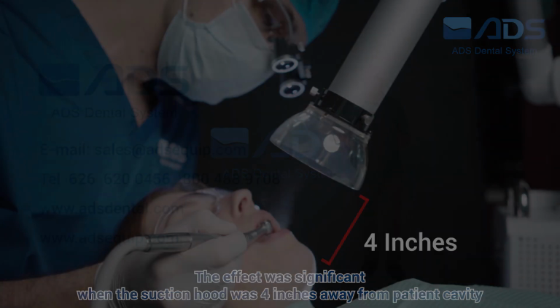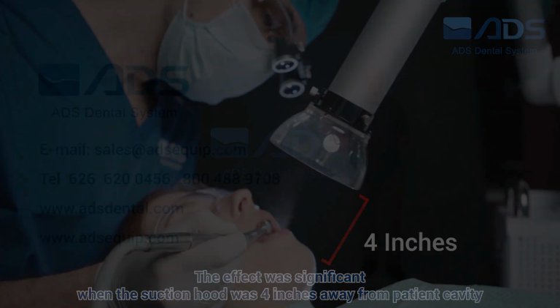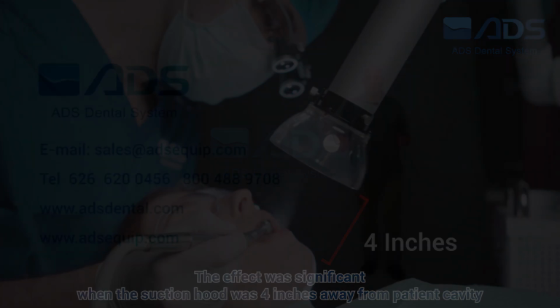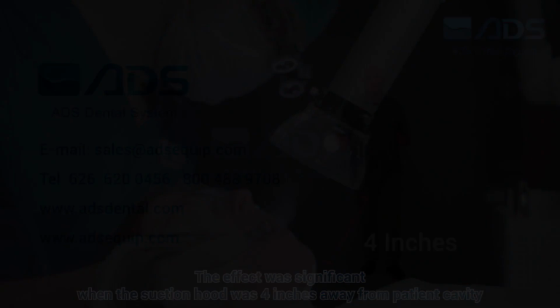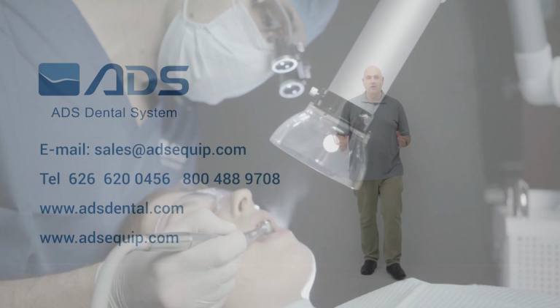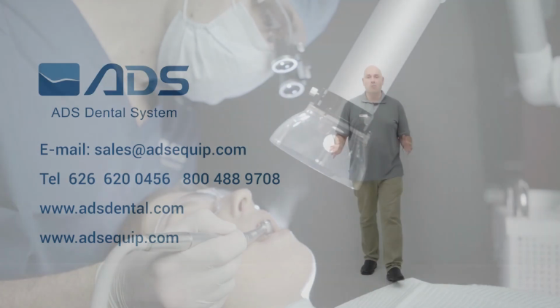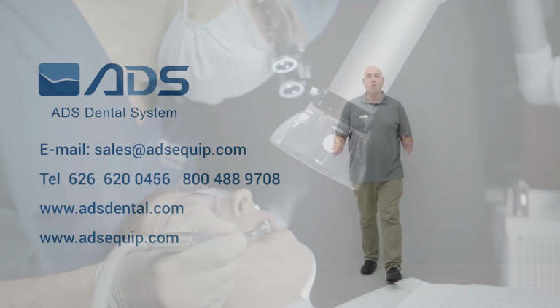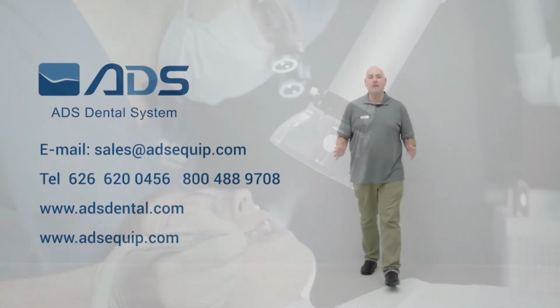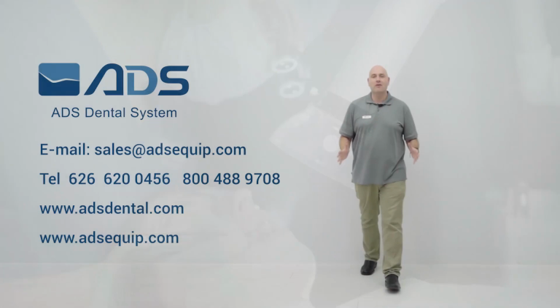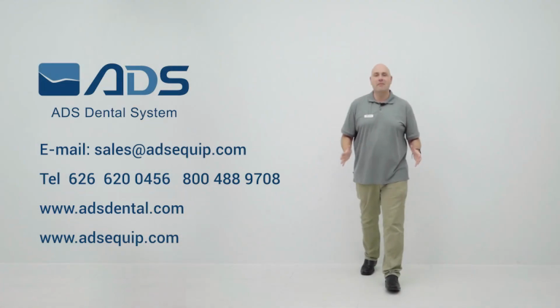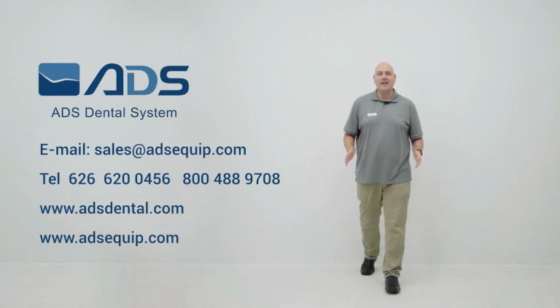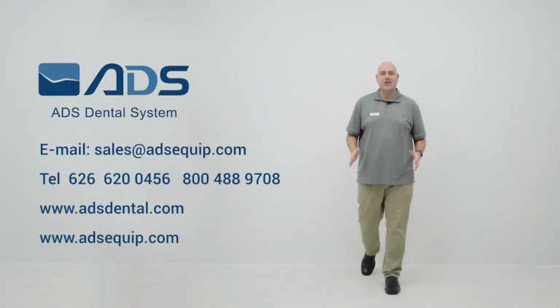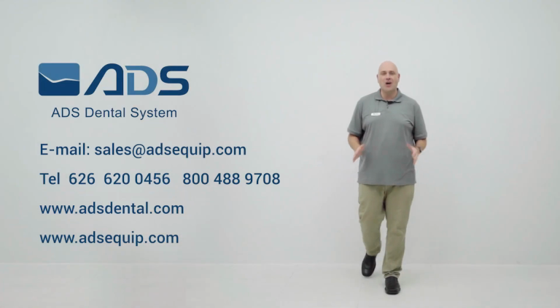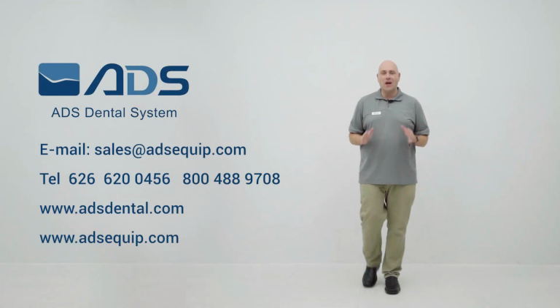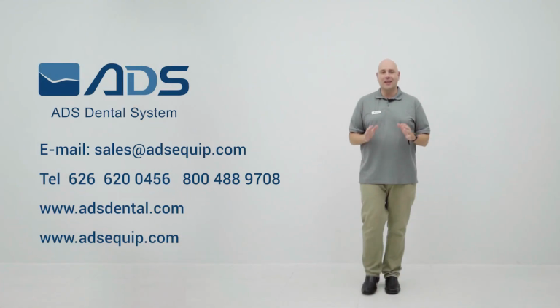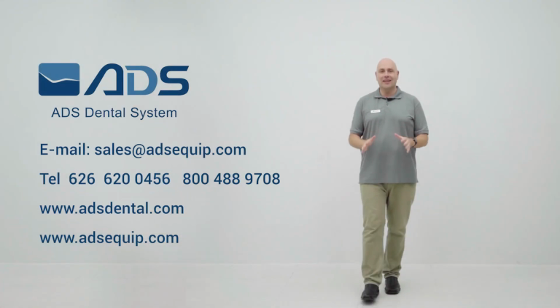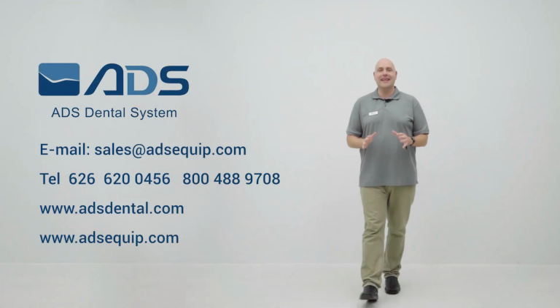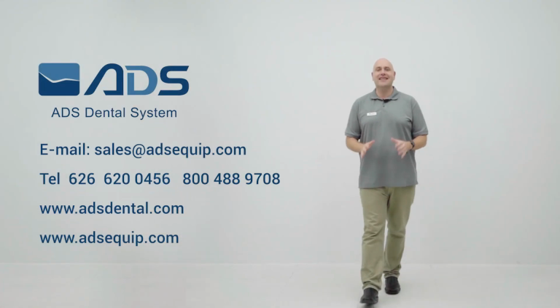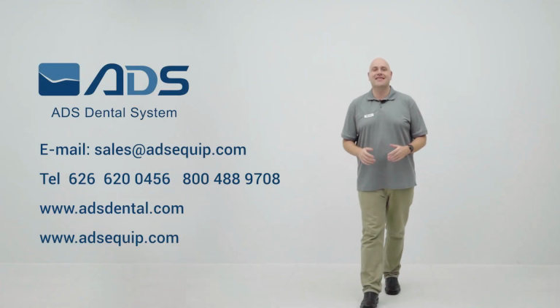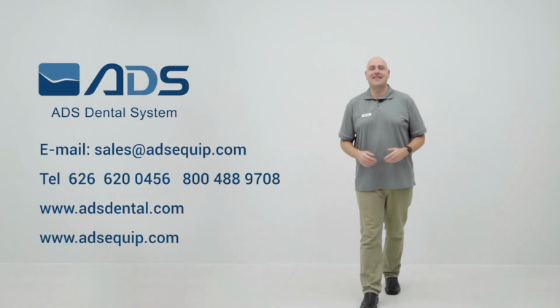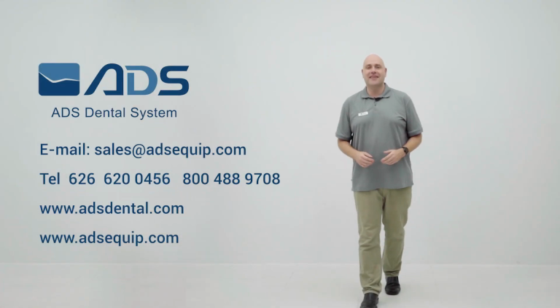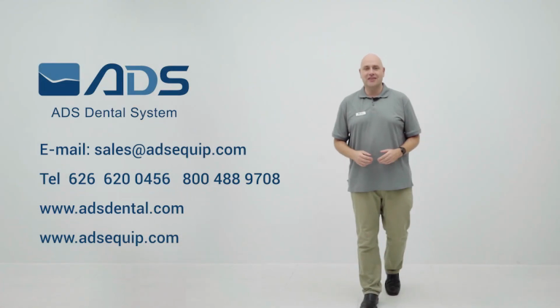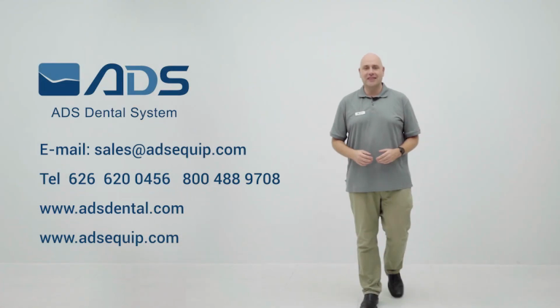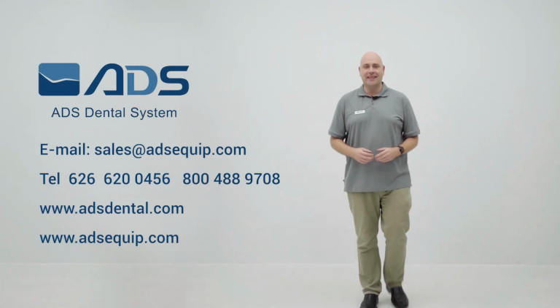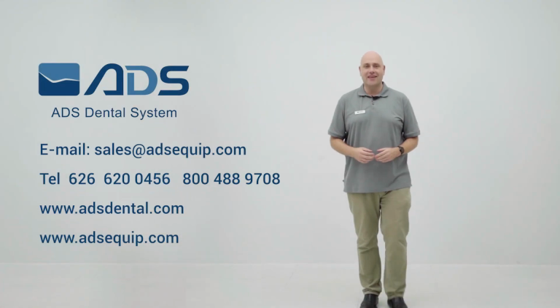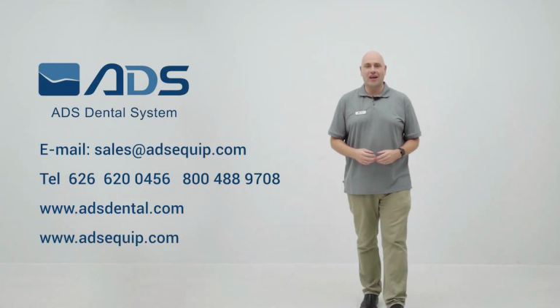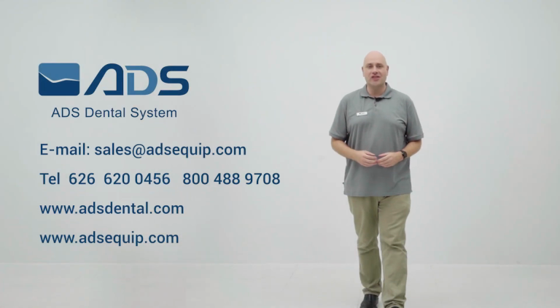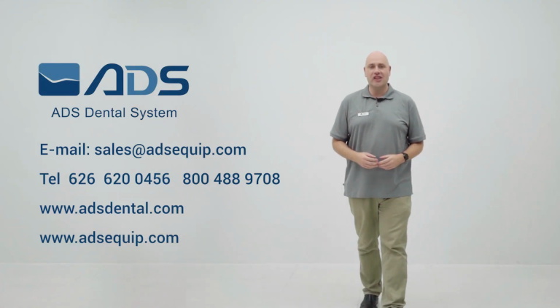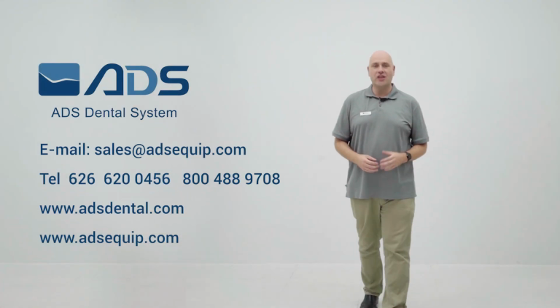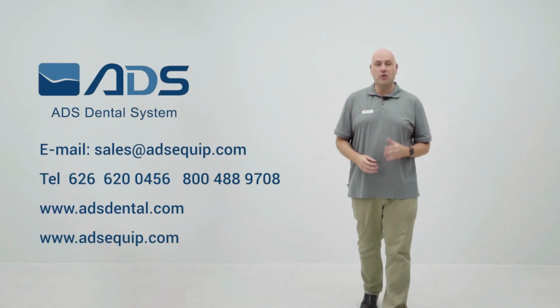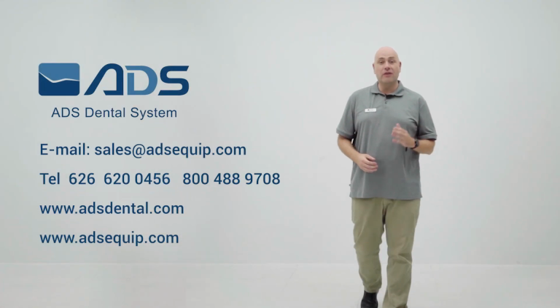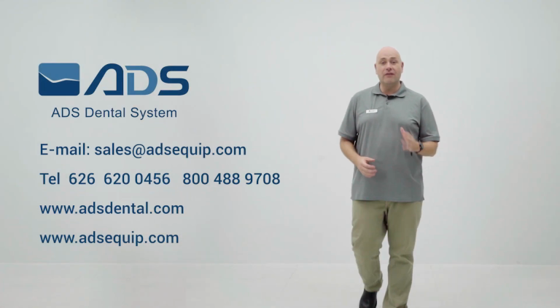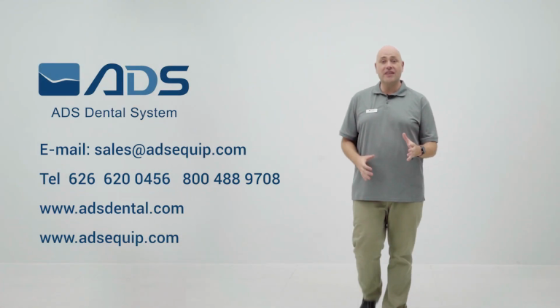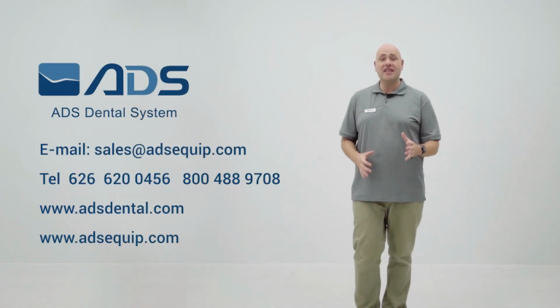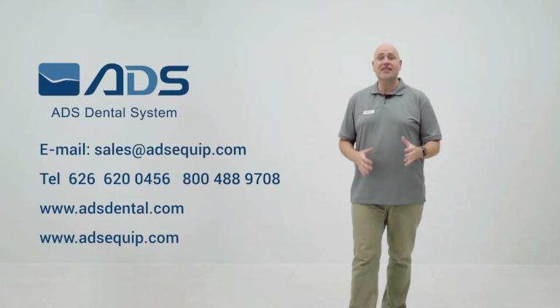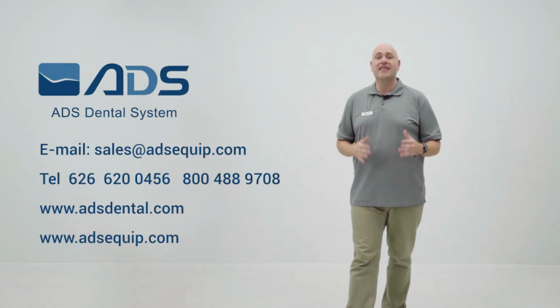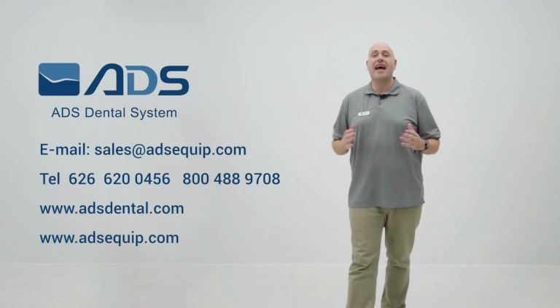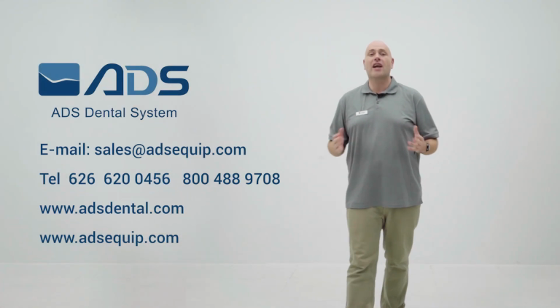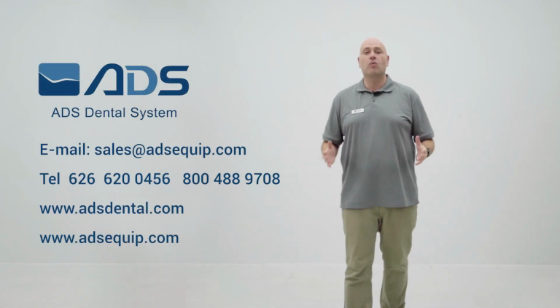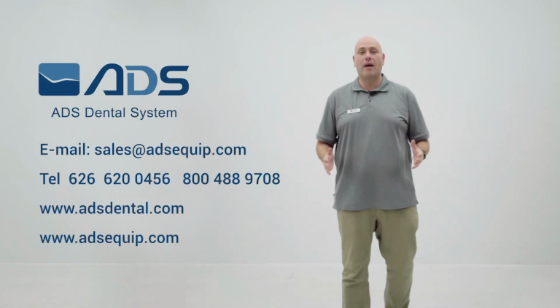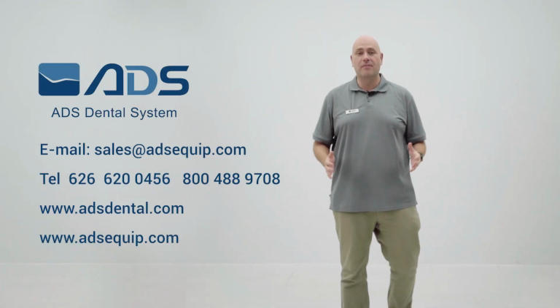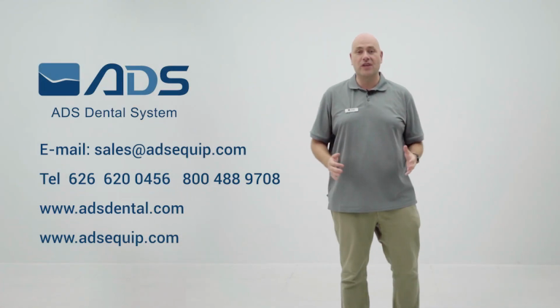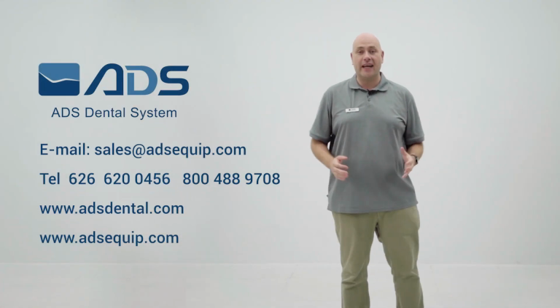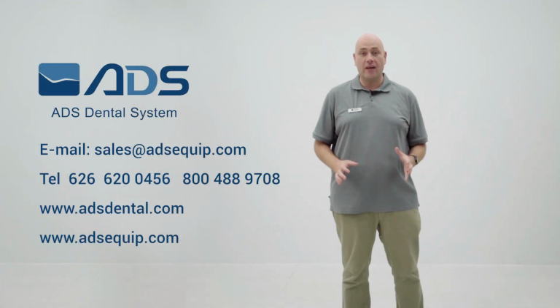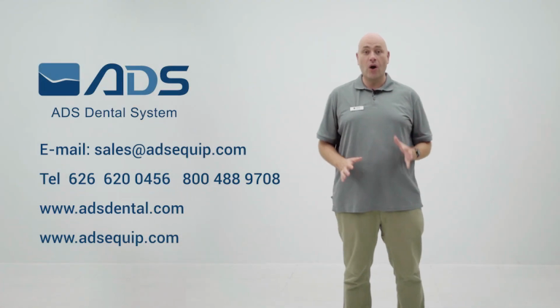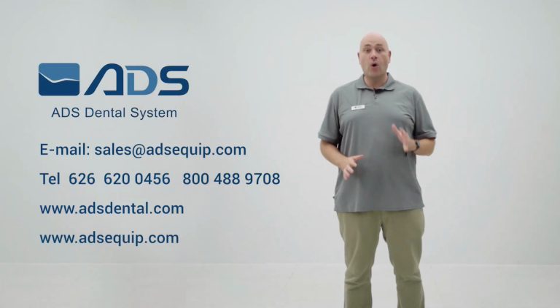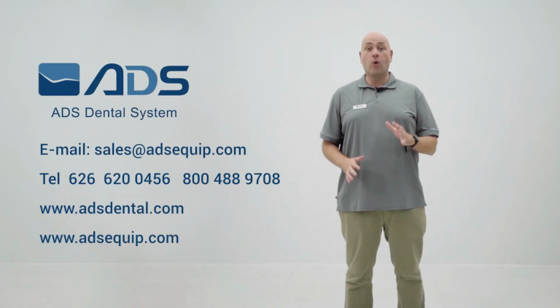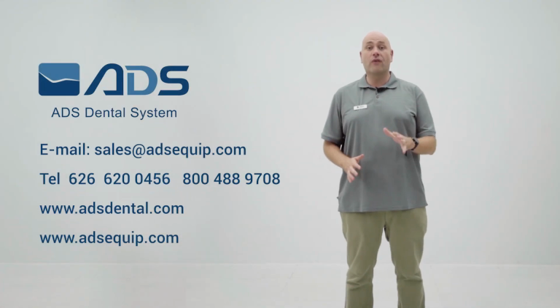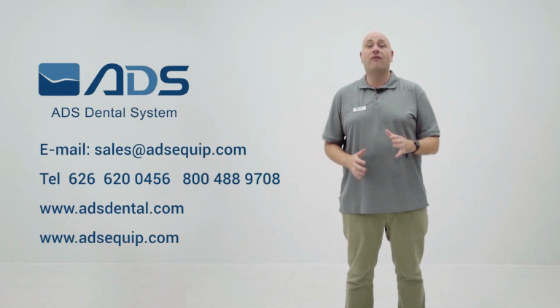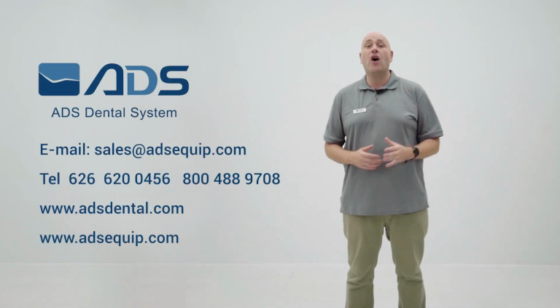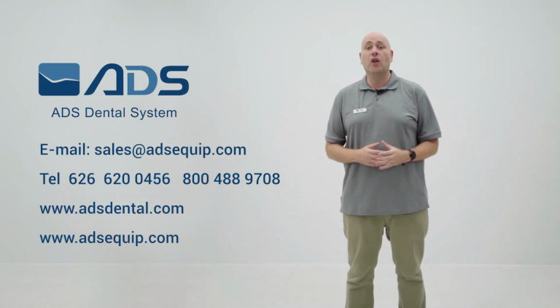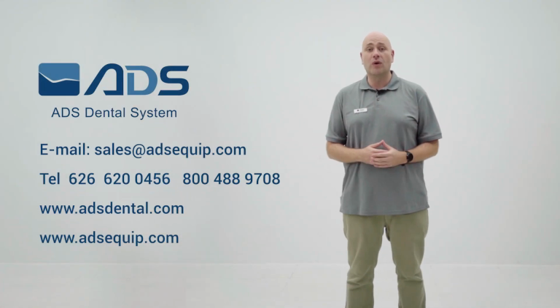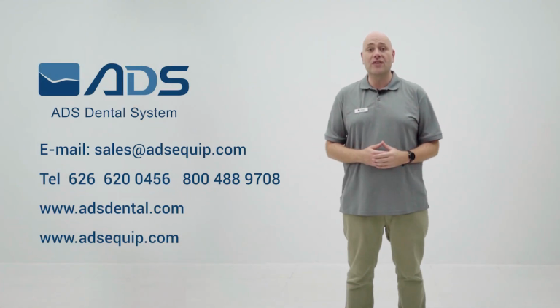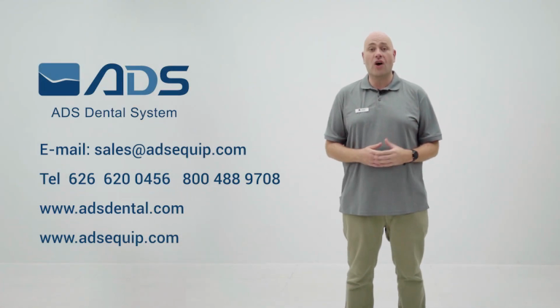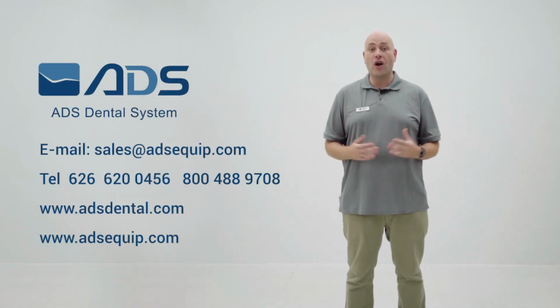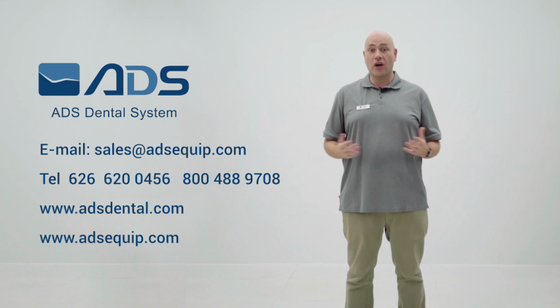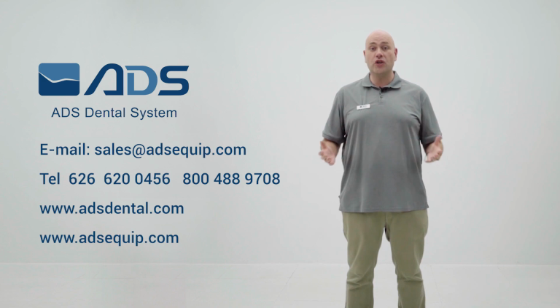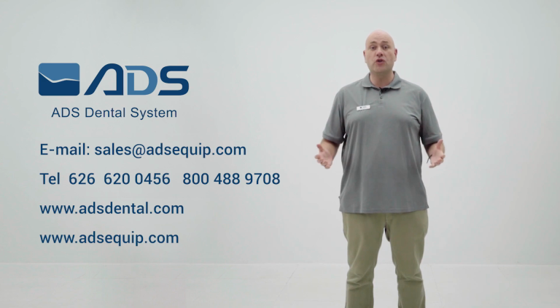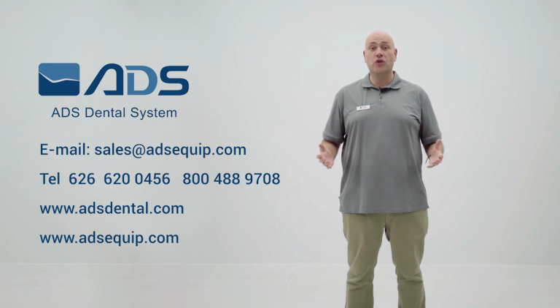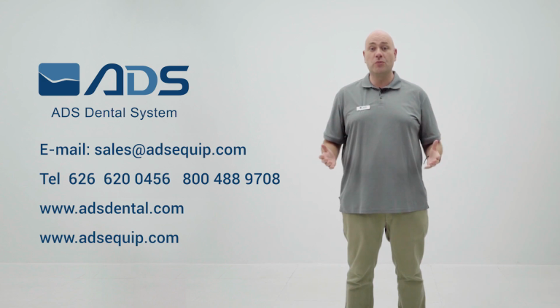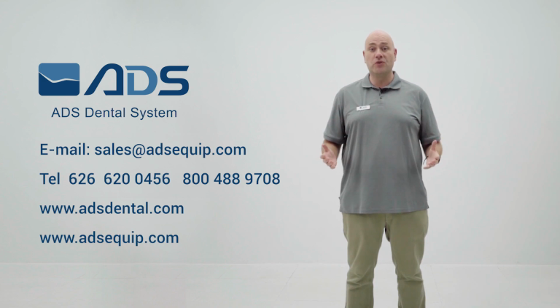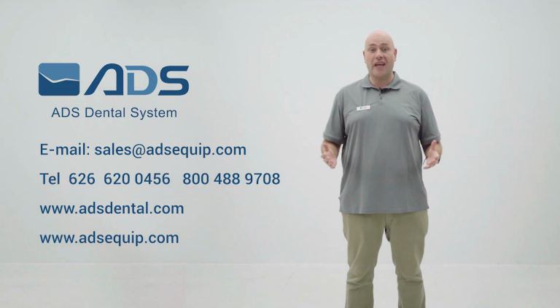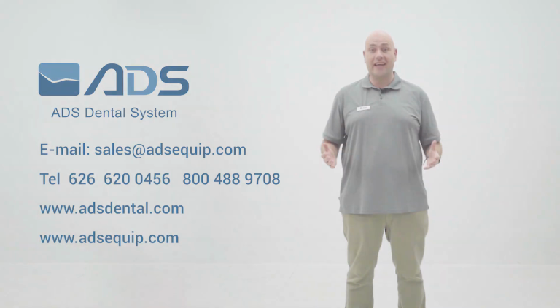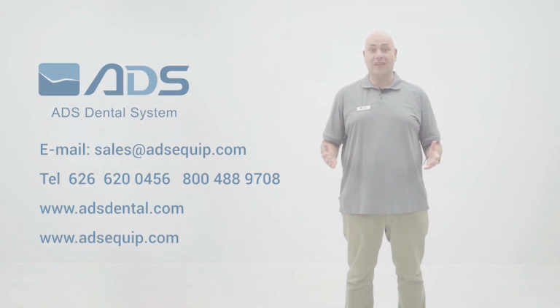For more information on the latest dental technology, you can visit us at our website or follow us on our YouTube channel.